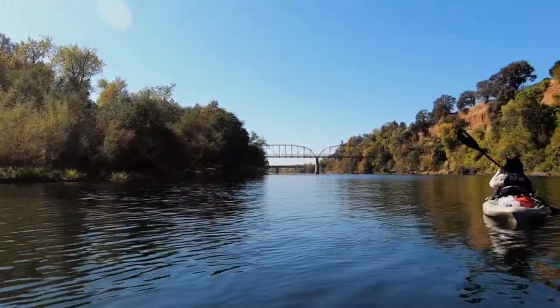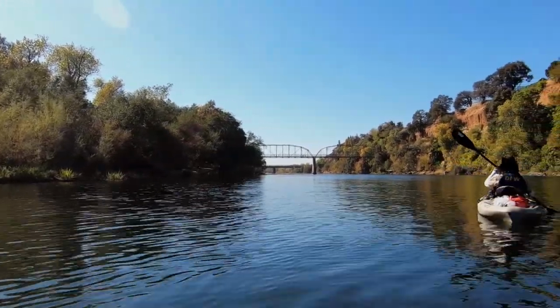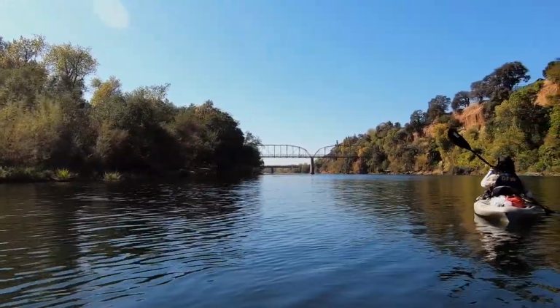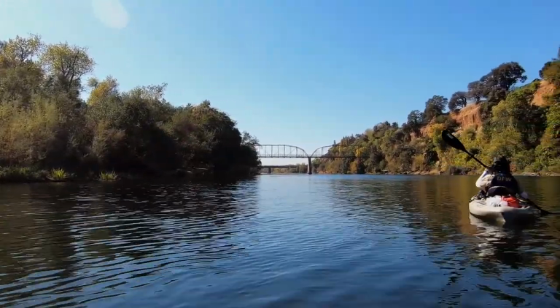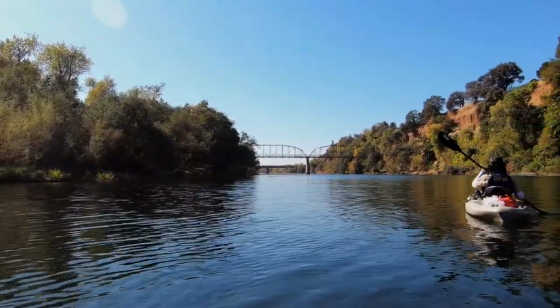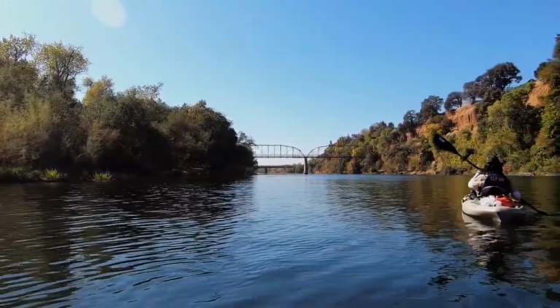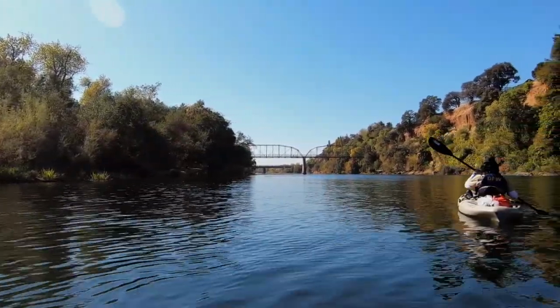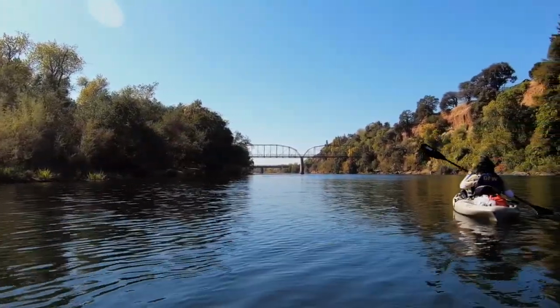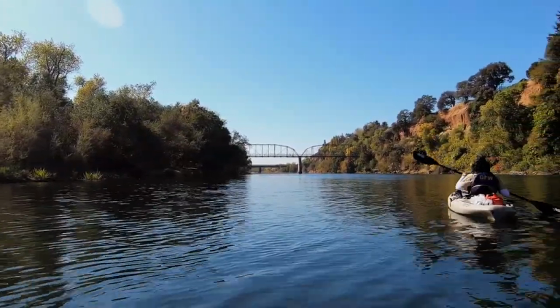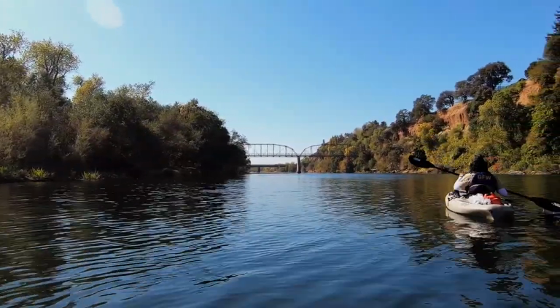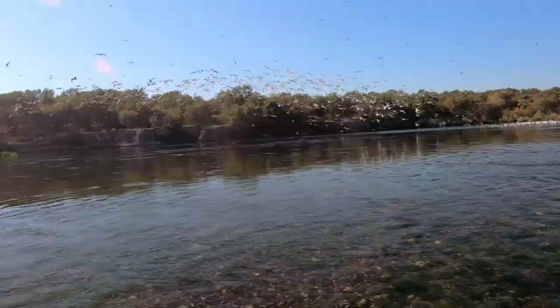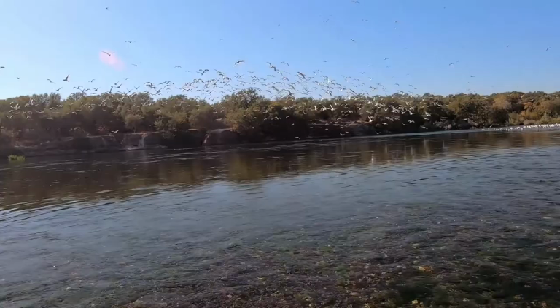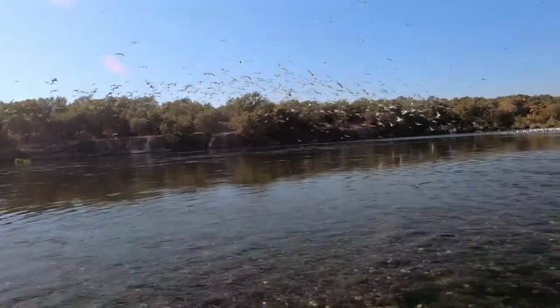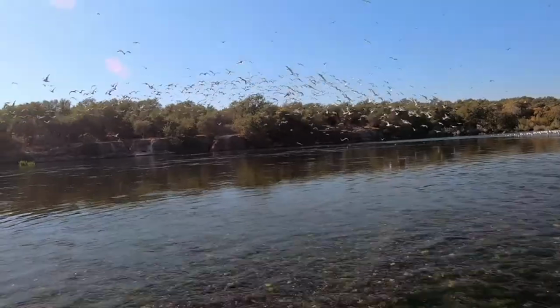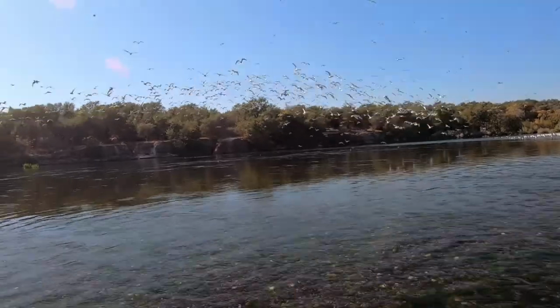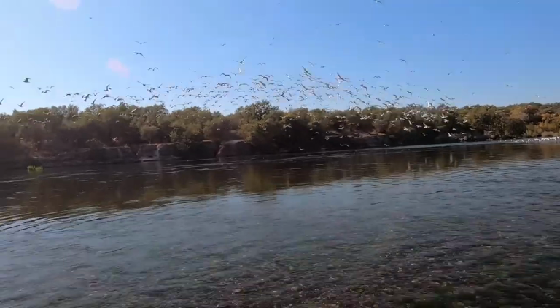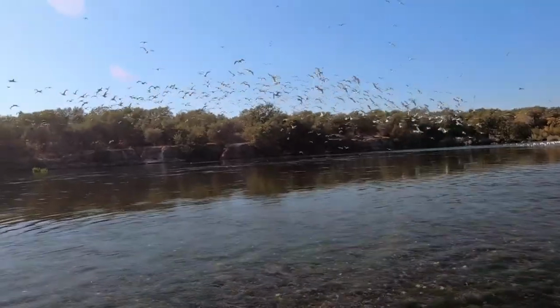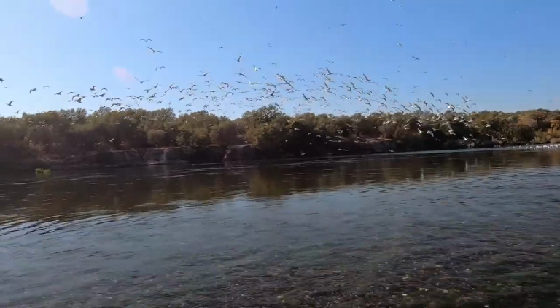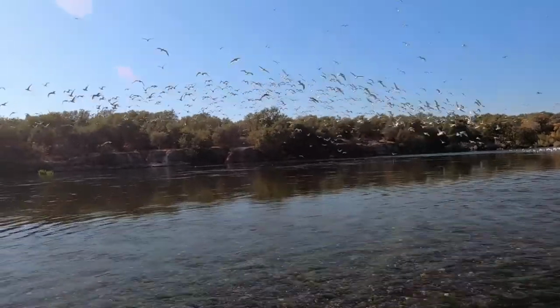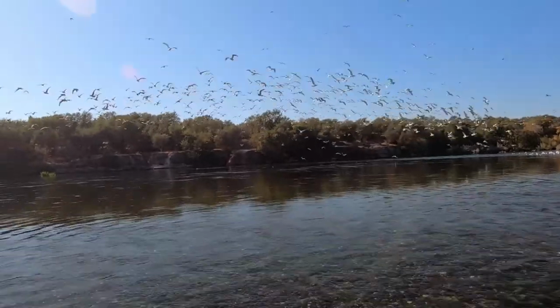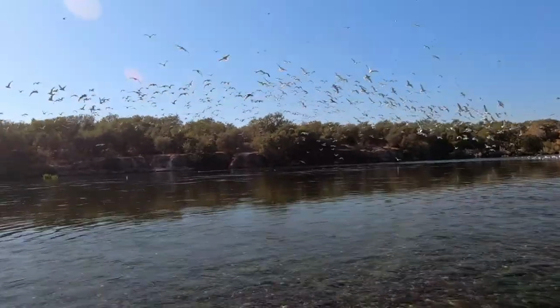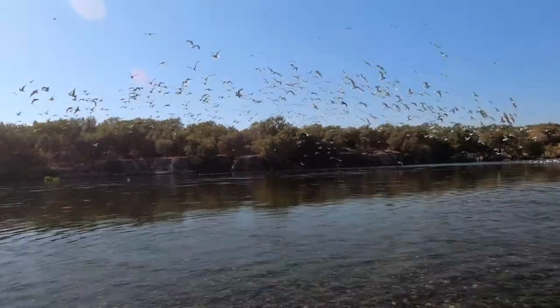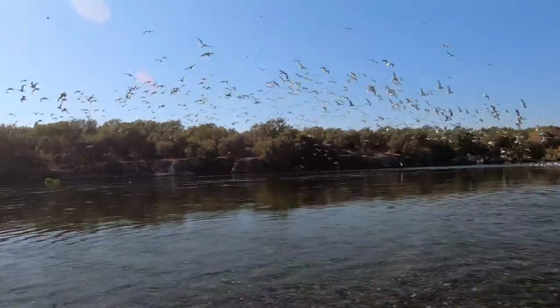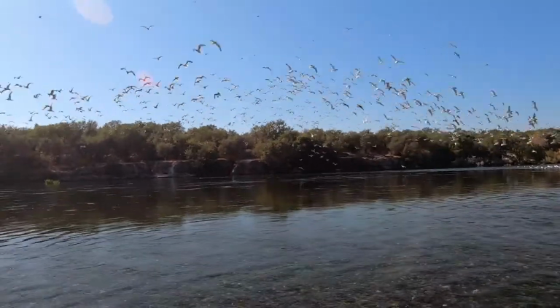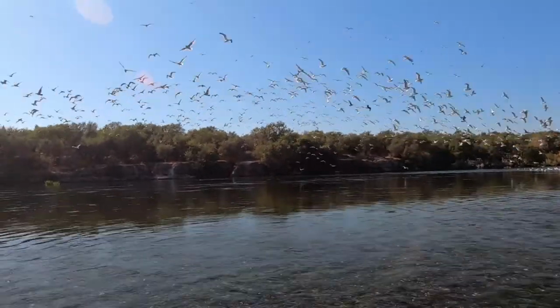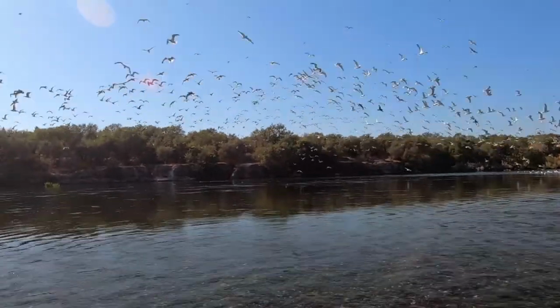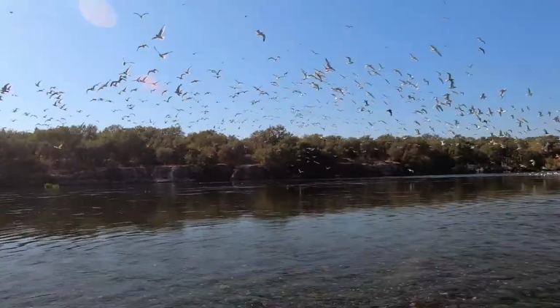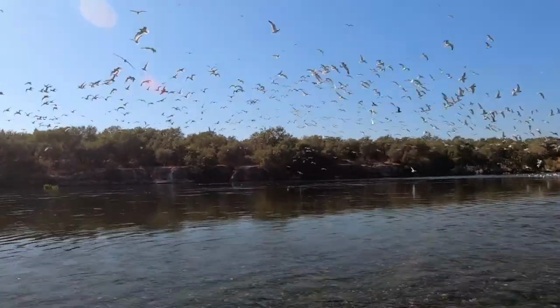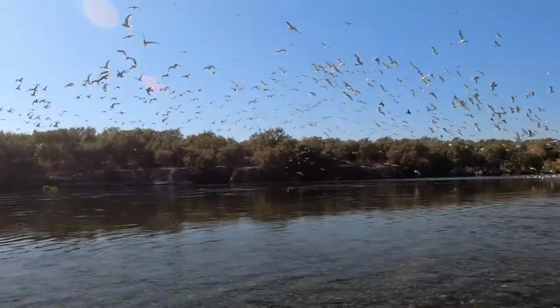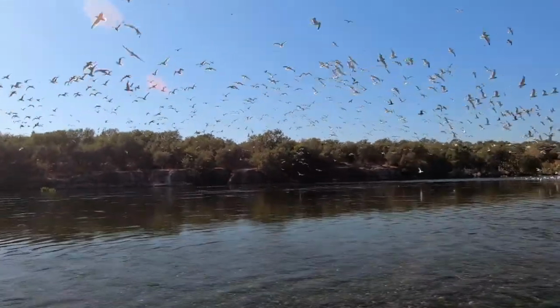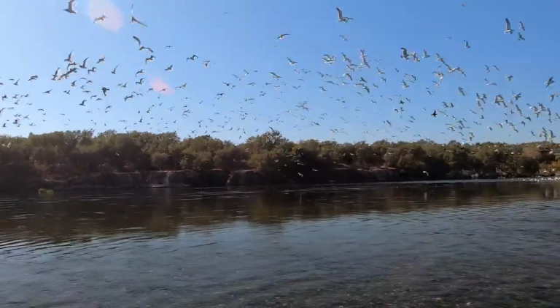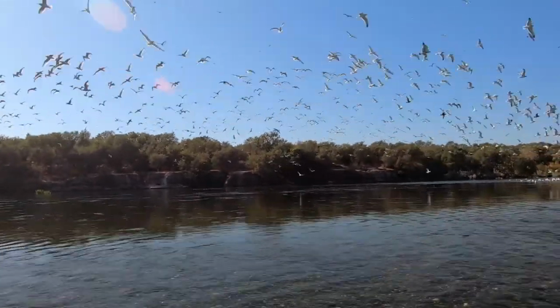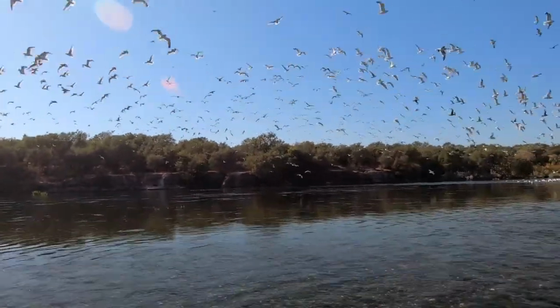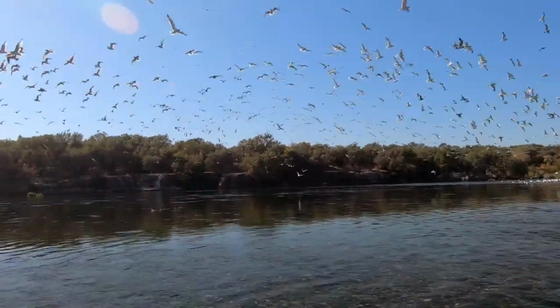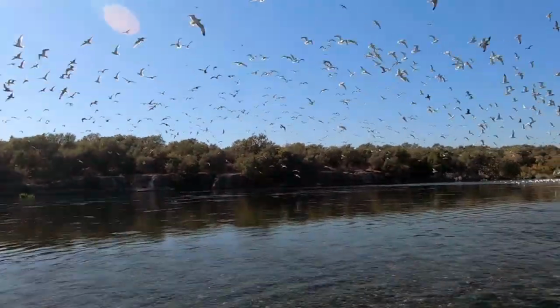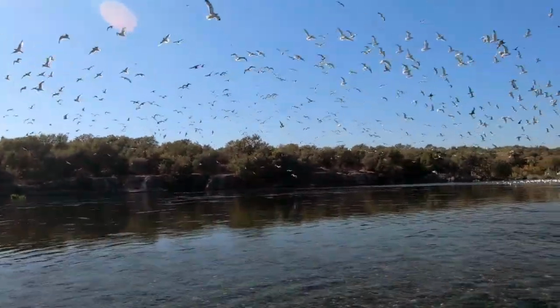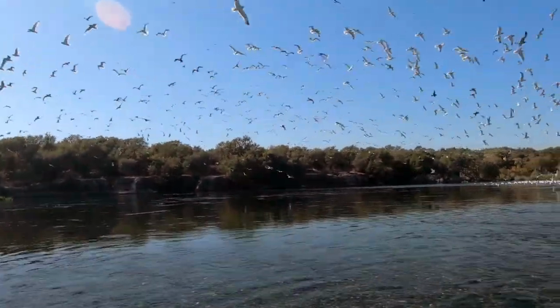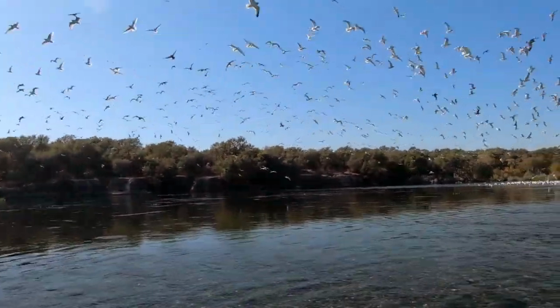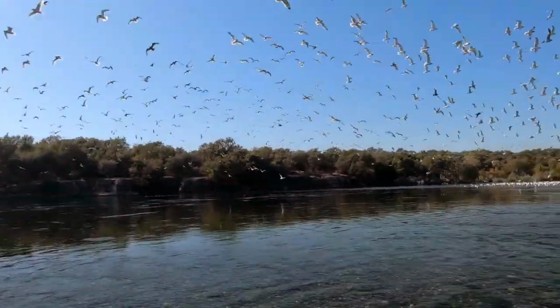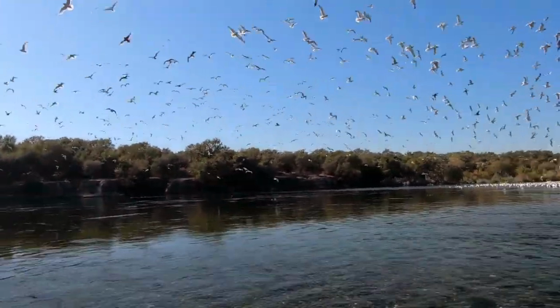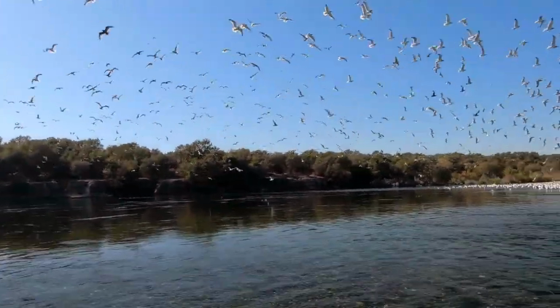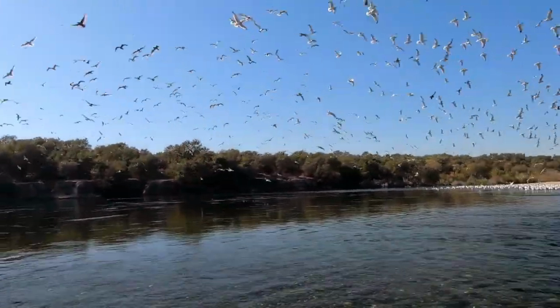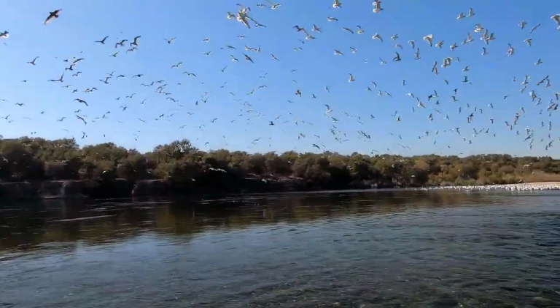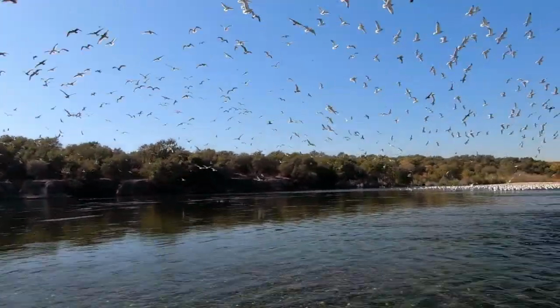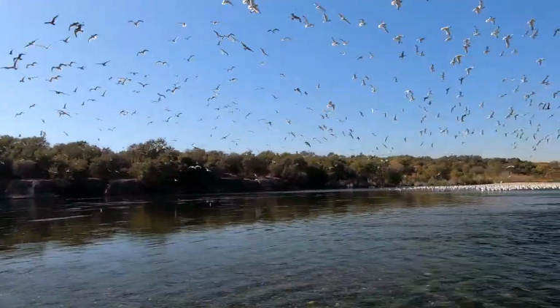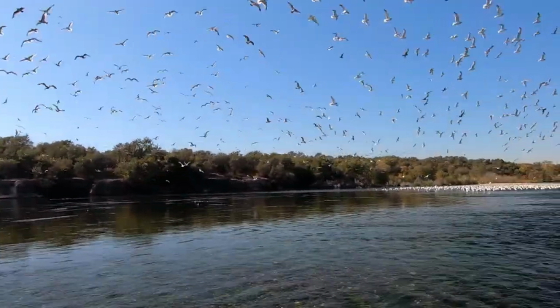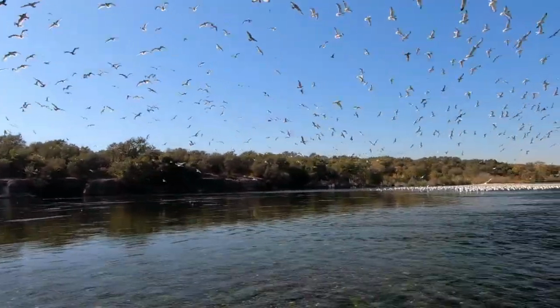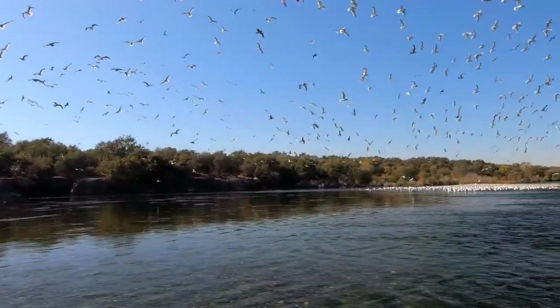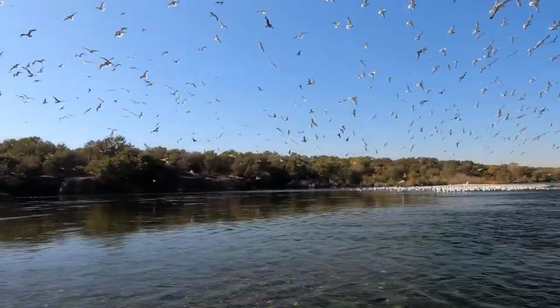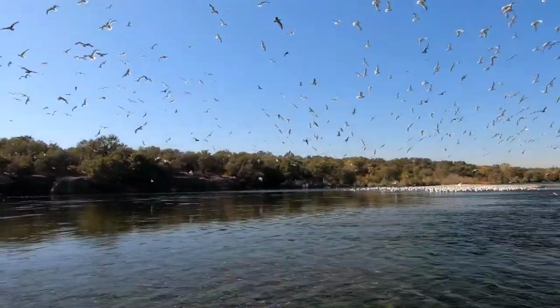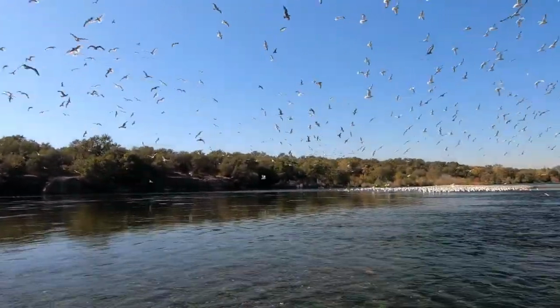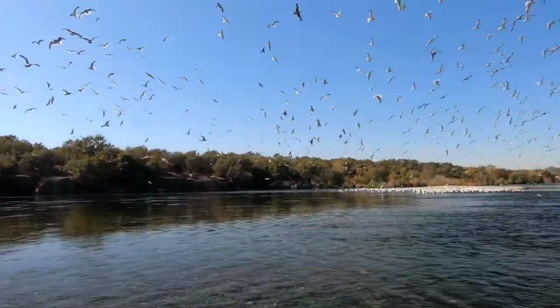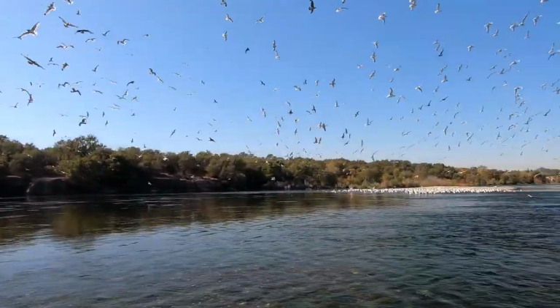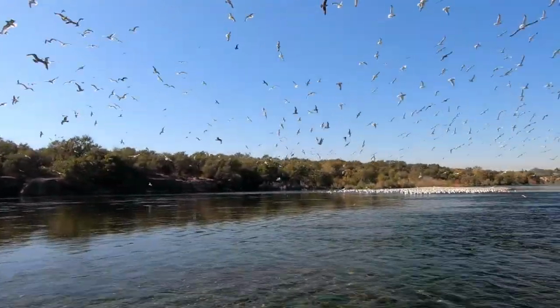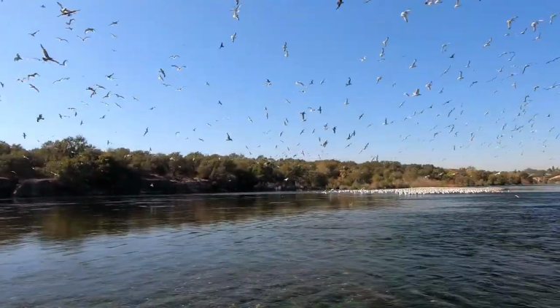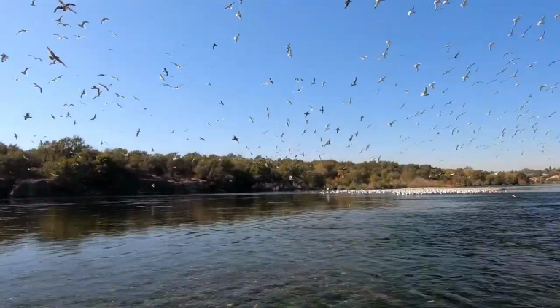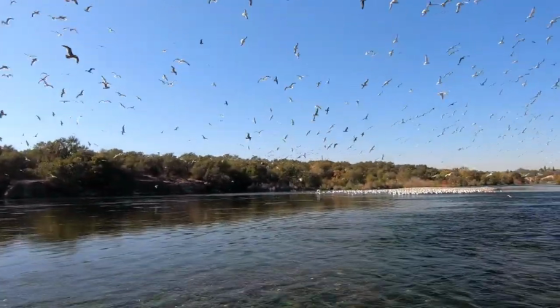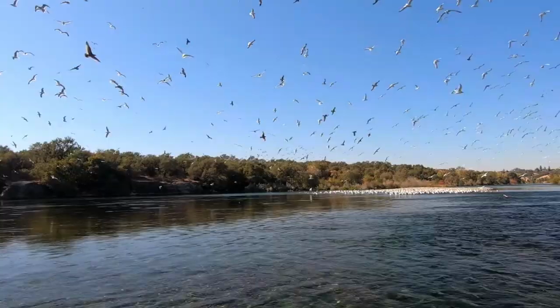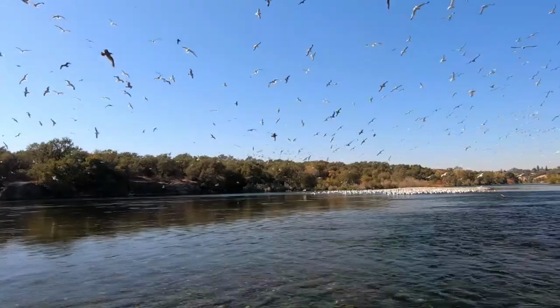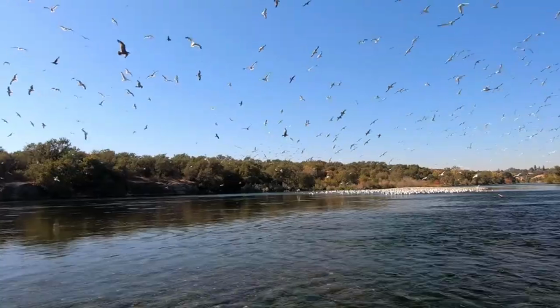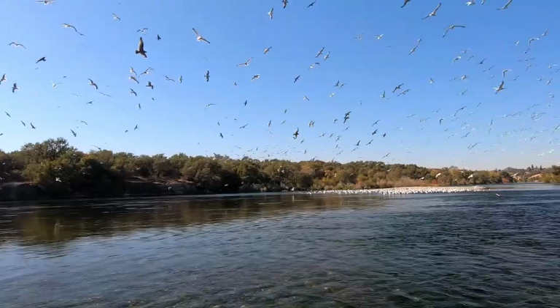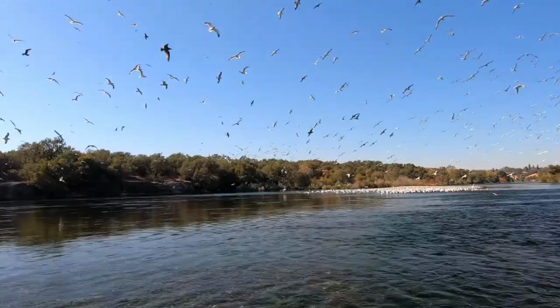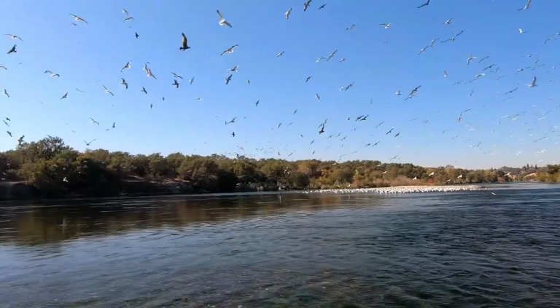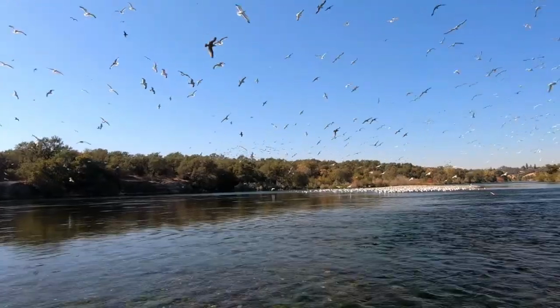Welcome to the American River in Sacramento, California. The American River is home to many species of wildlife.